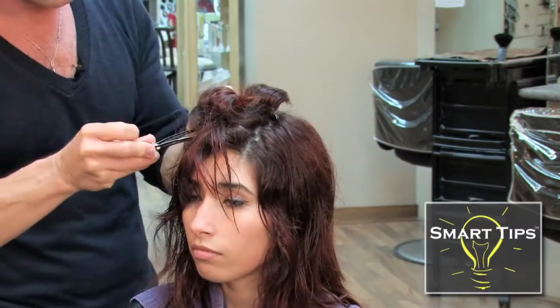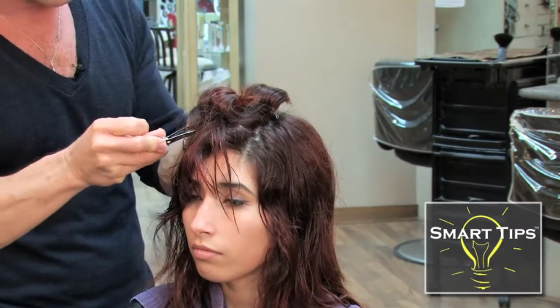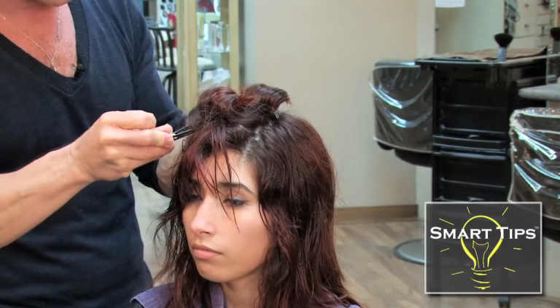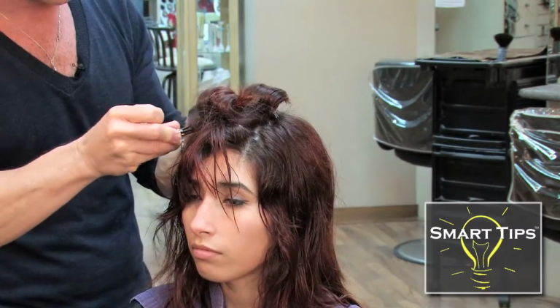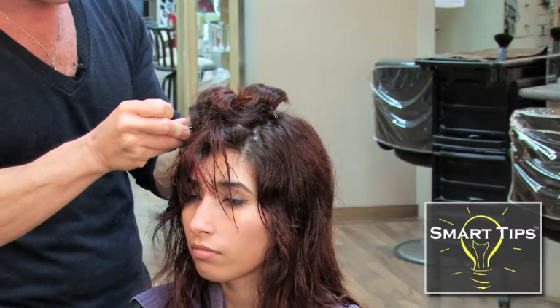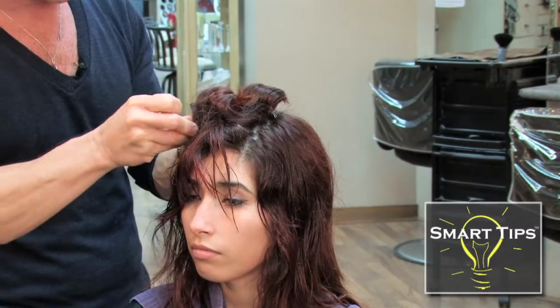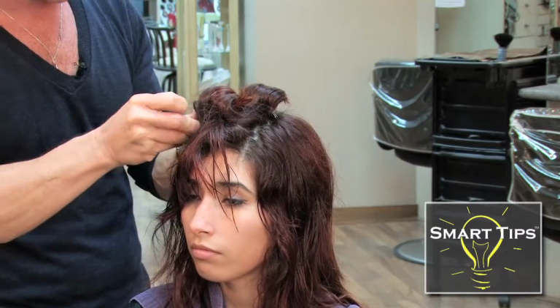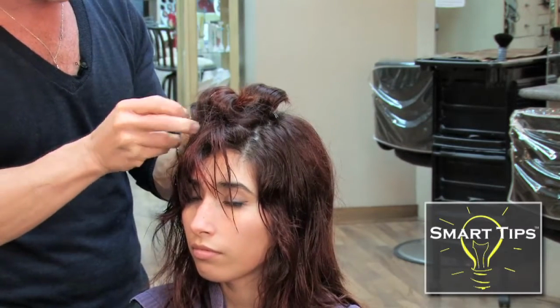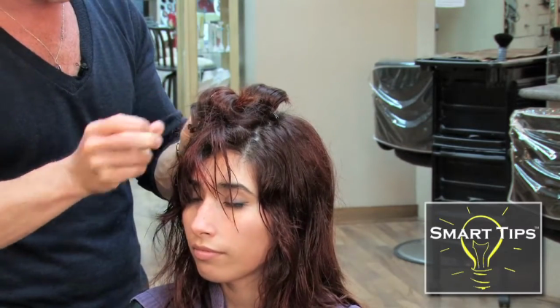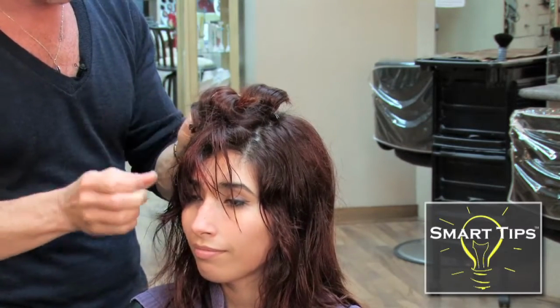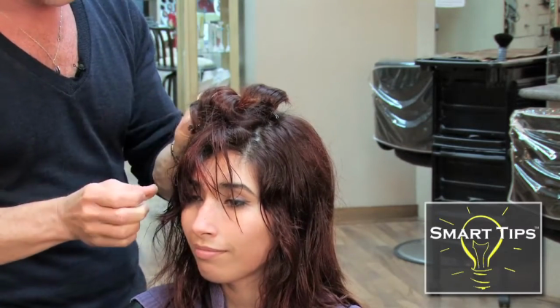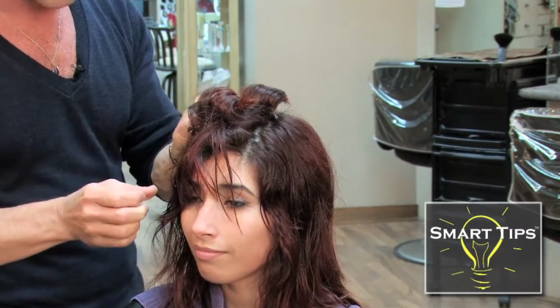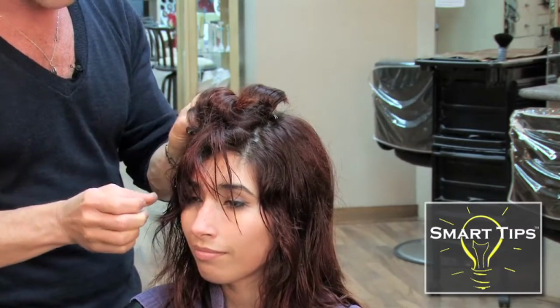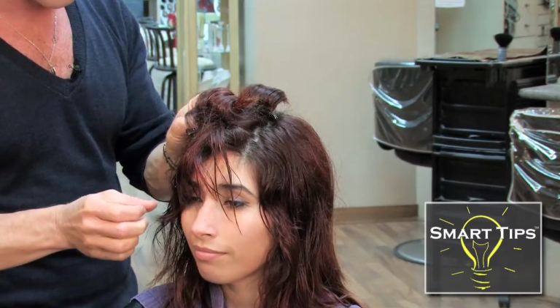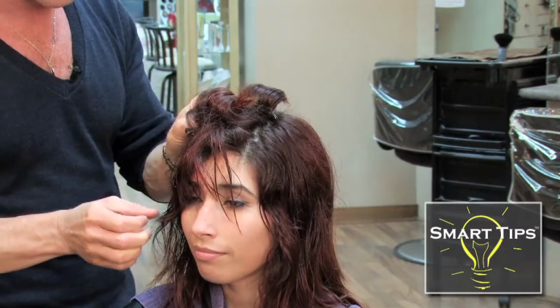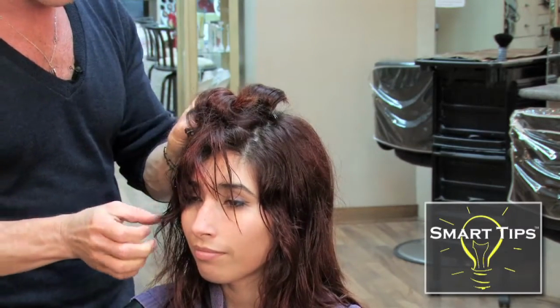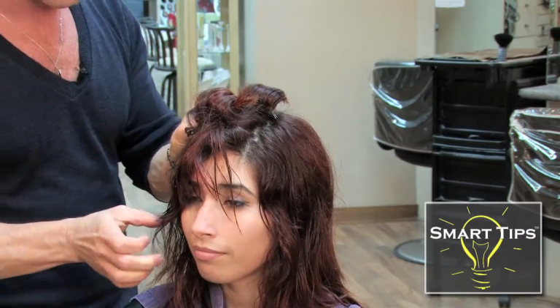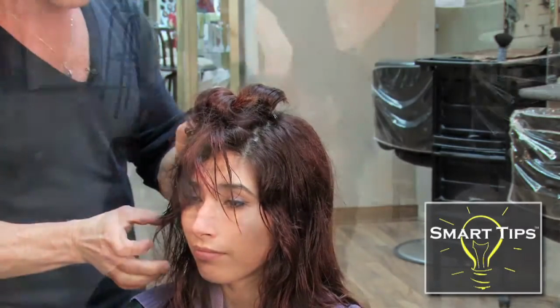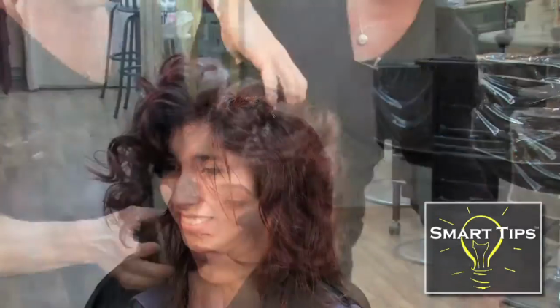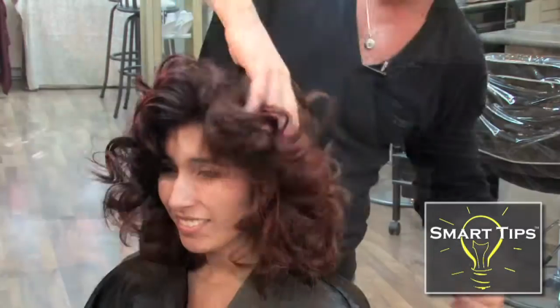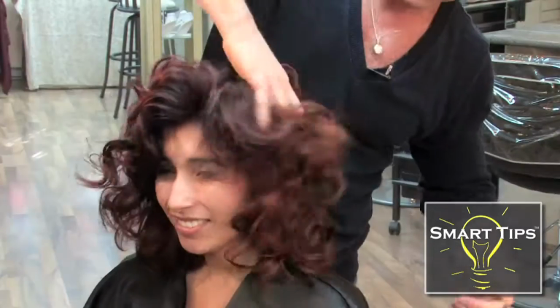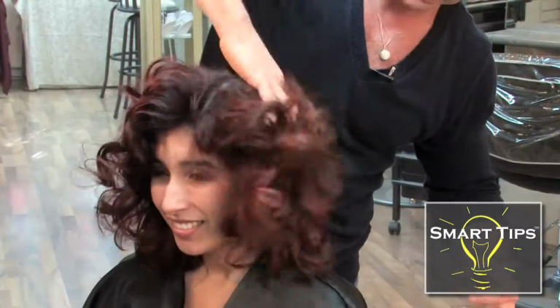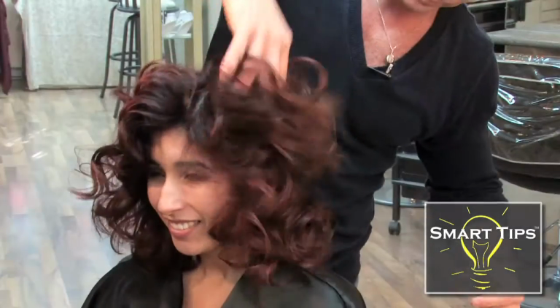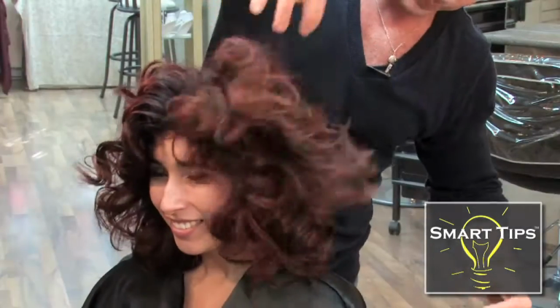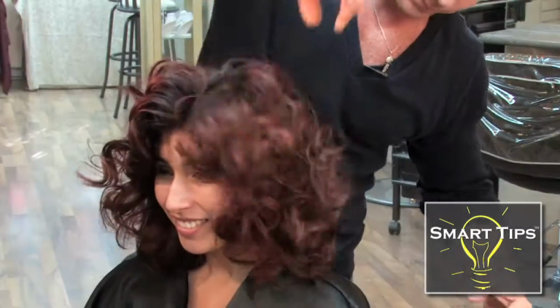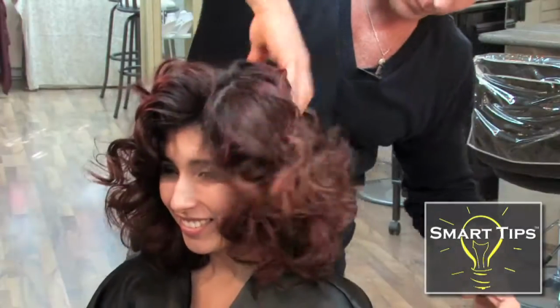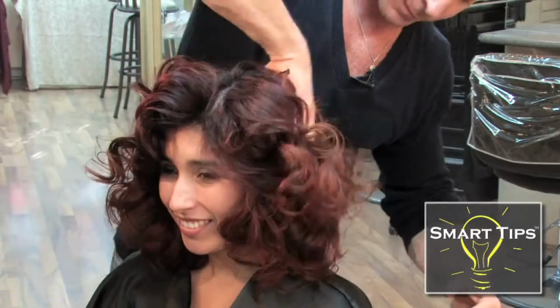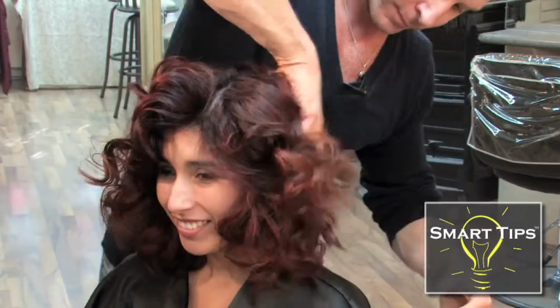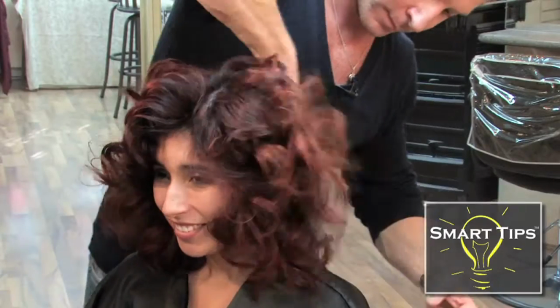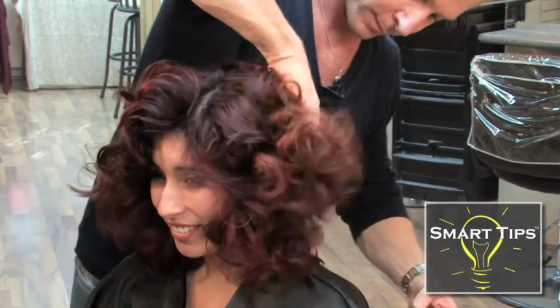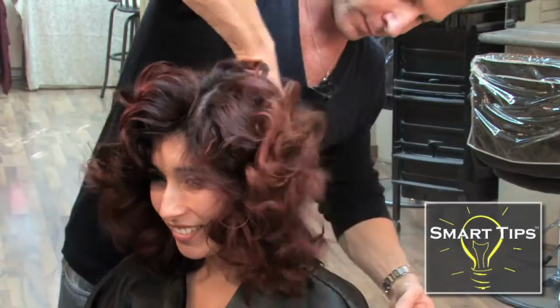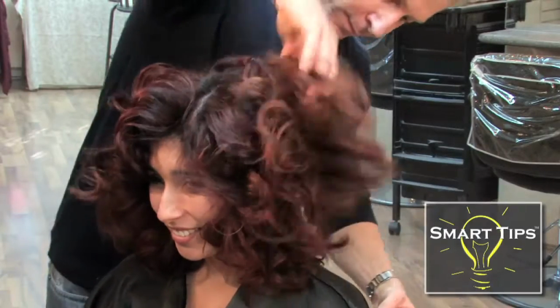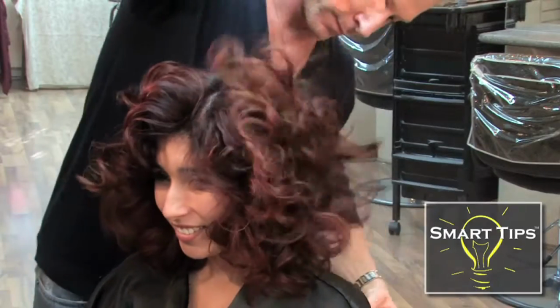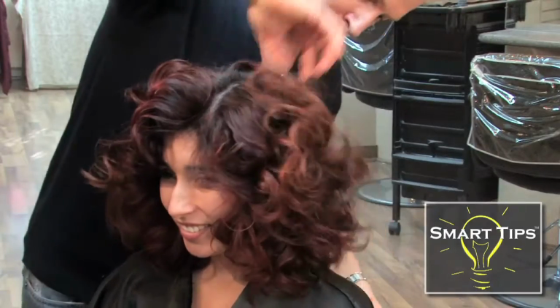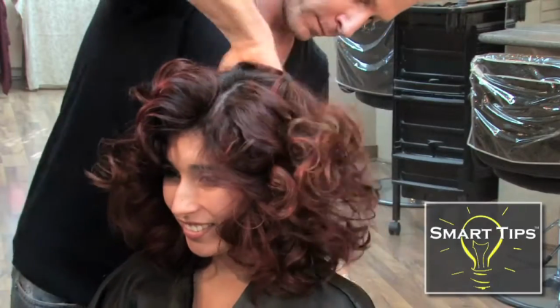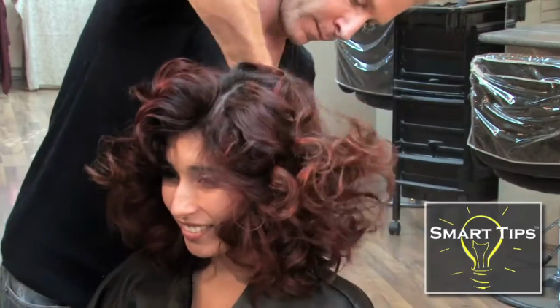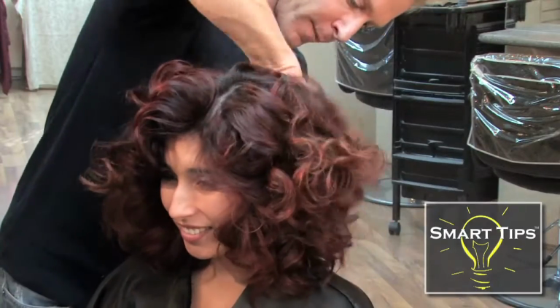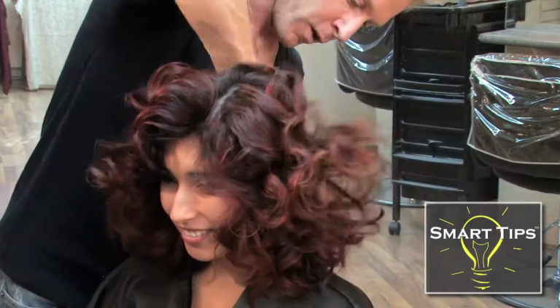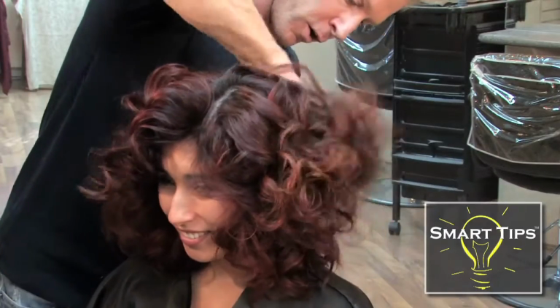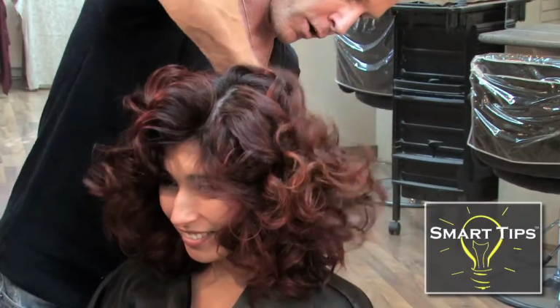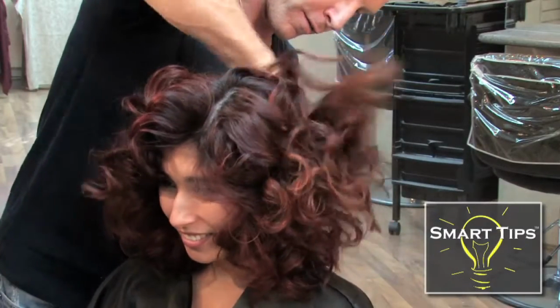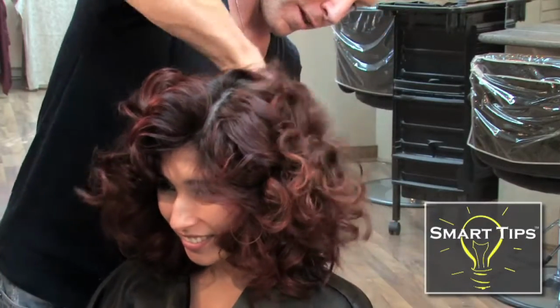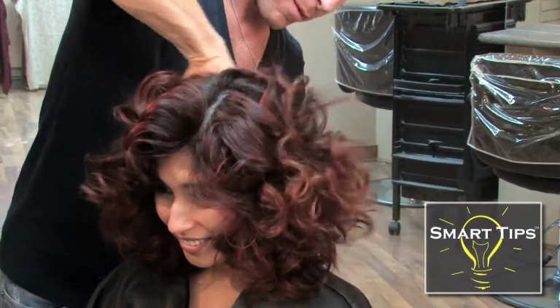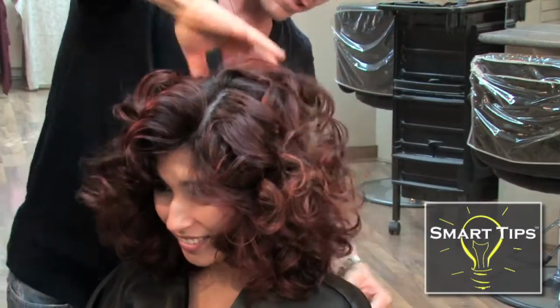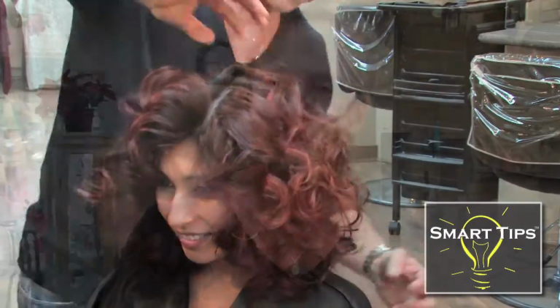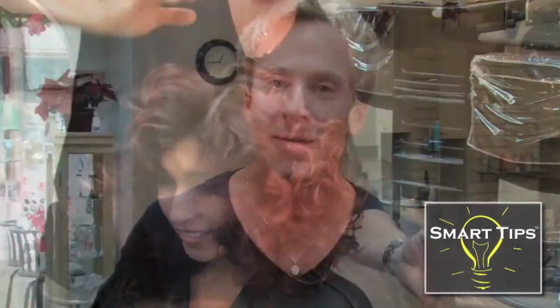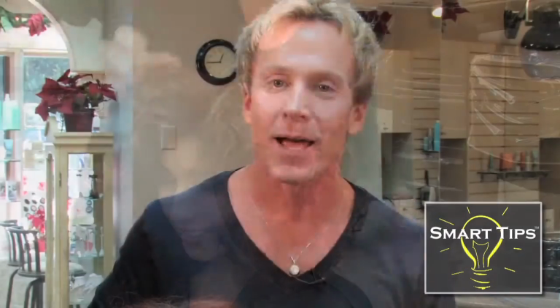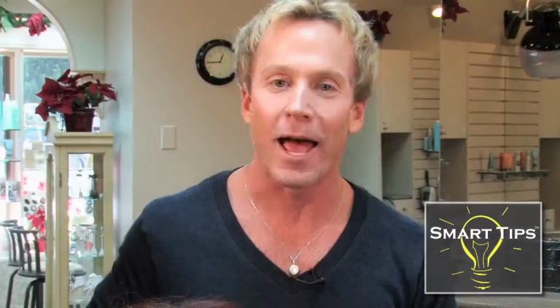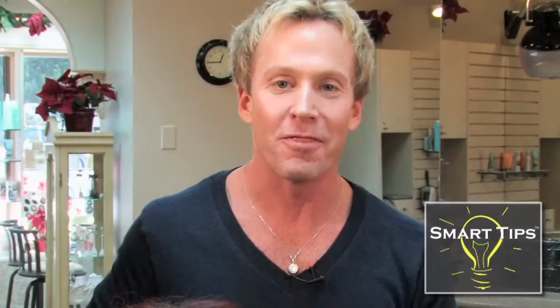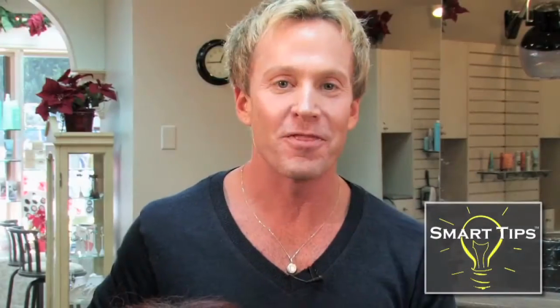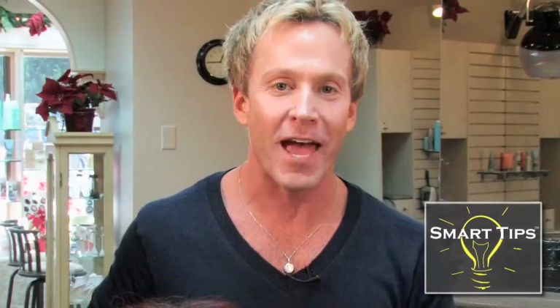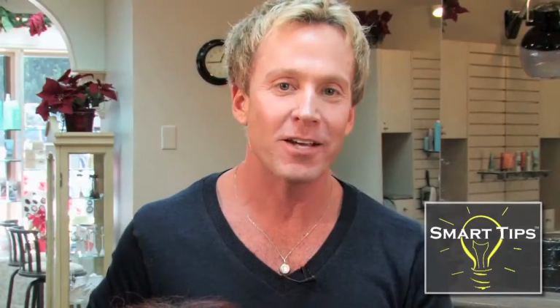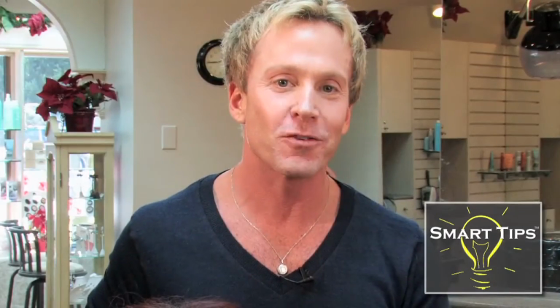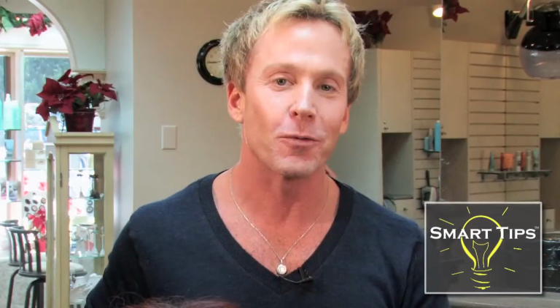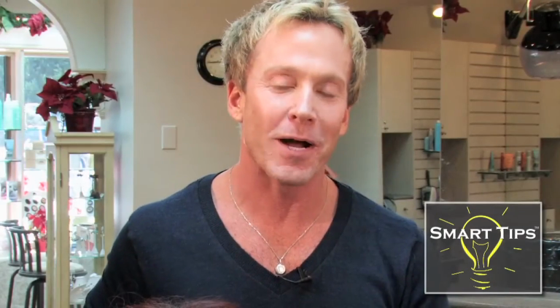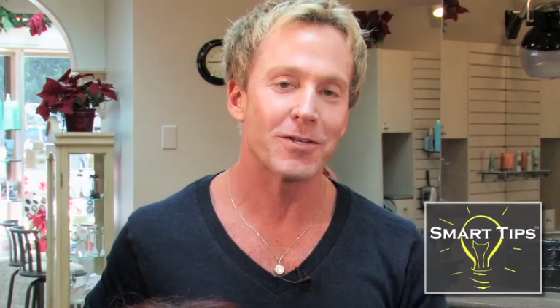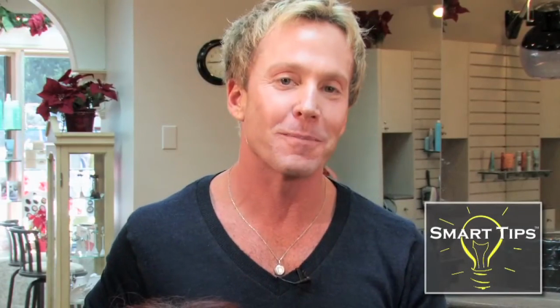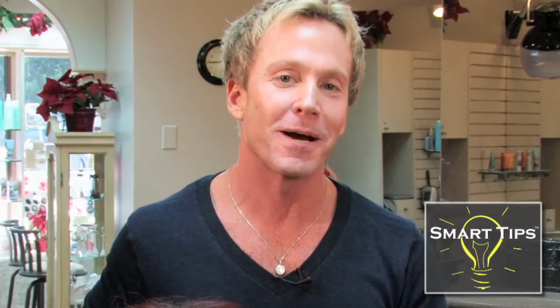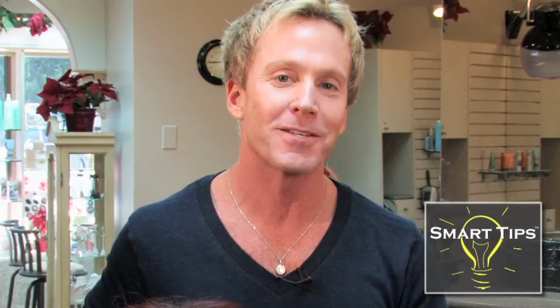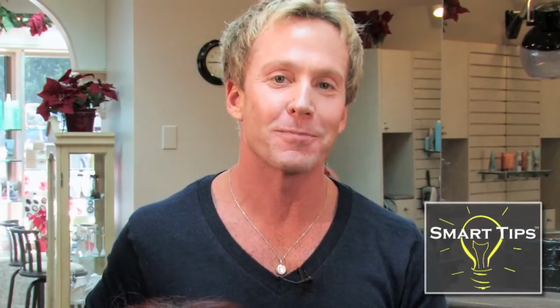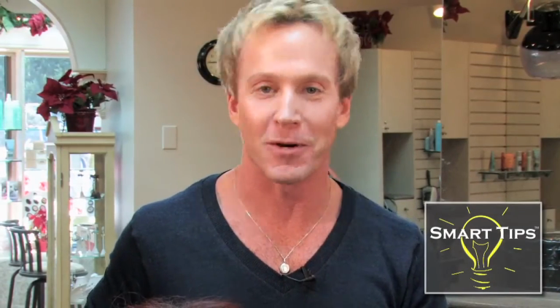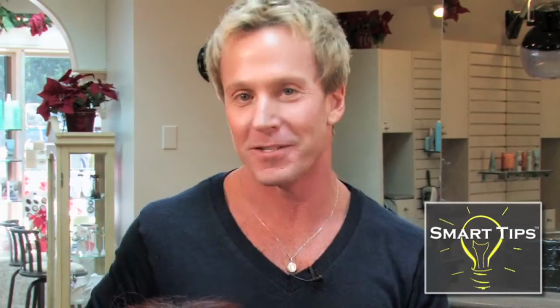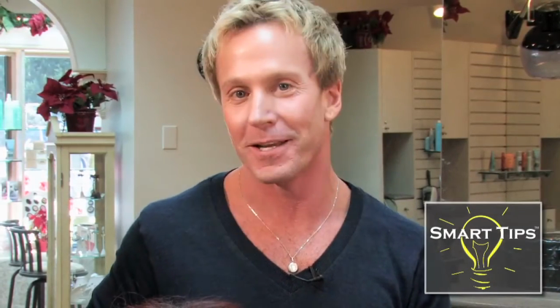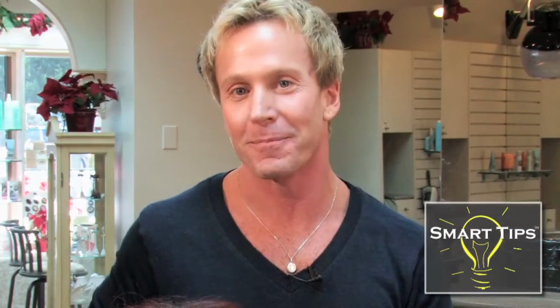I'm Daniel Robb, hair stylist. Check me out at danielrobhaircare.com. And thanks for watching my smart tip.